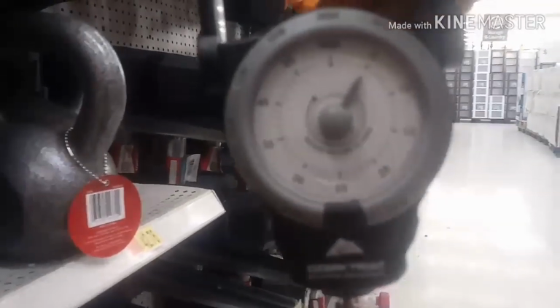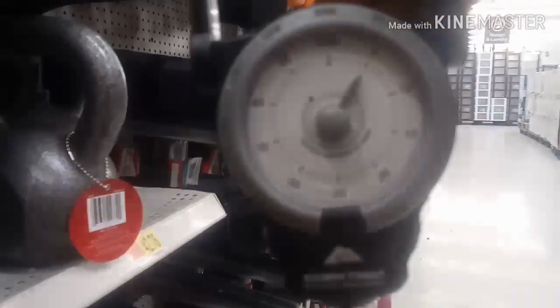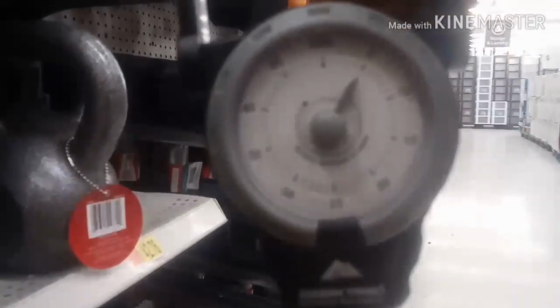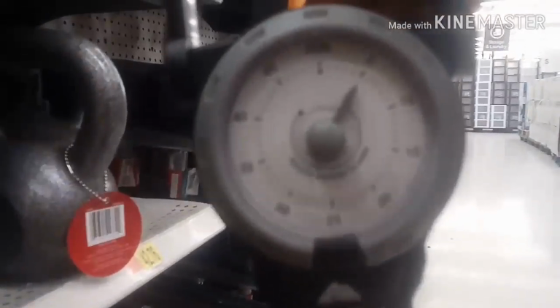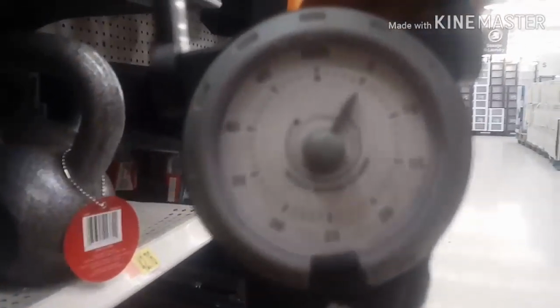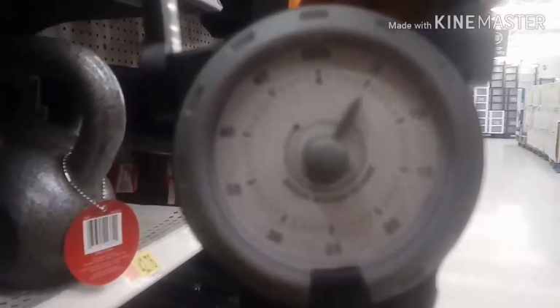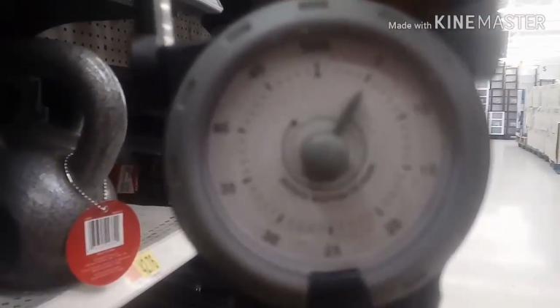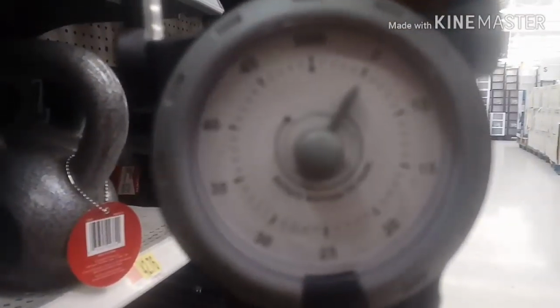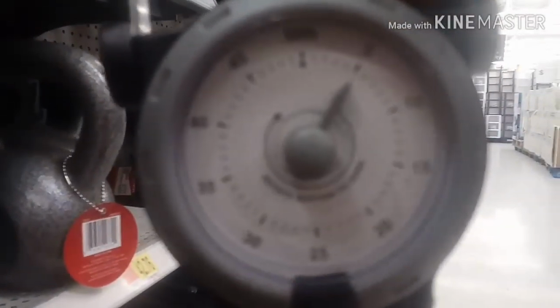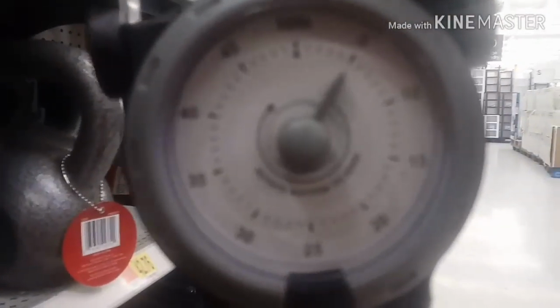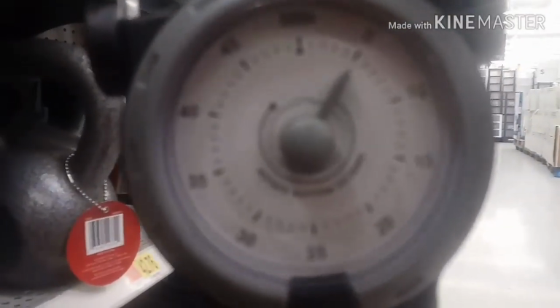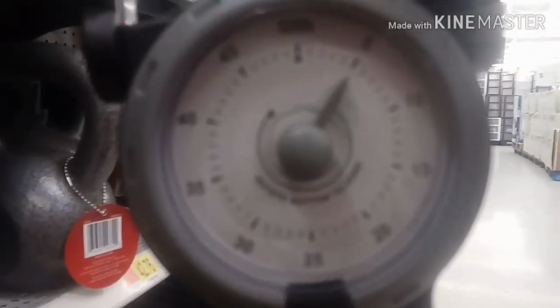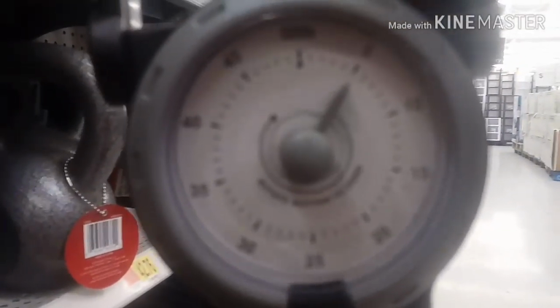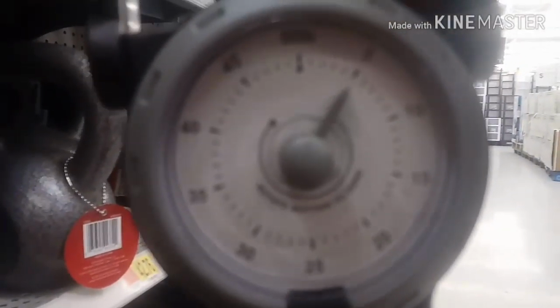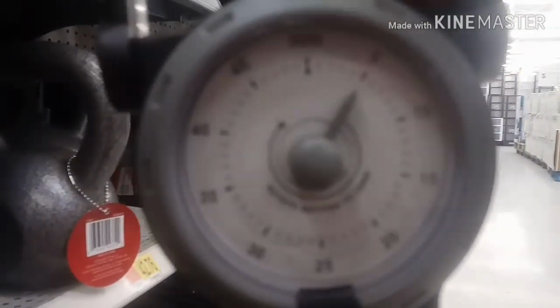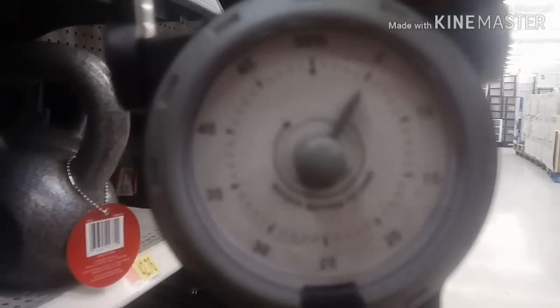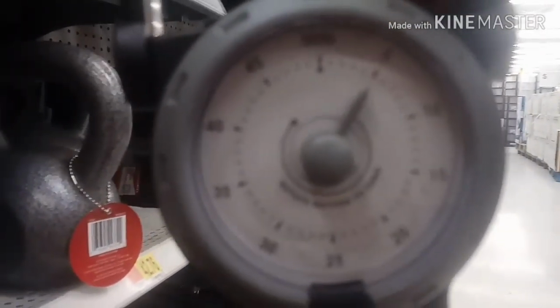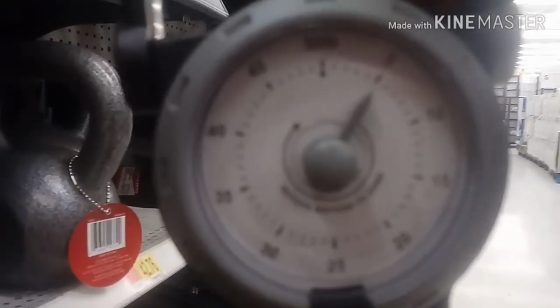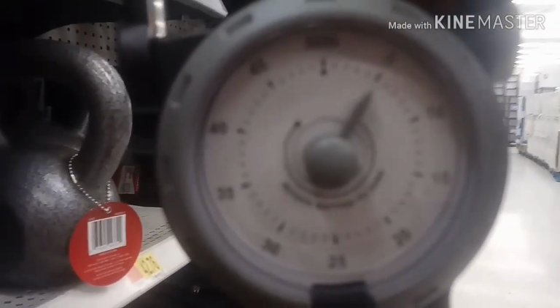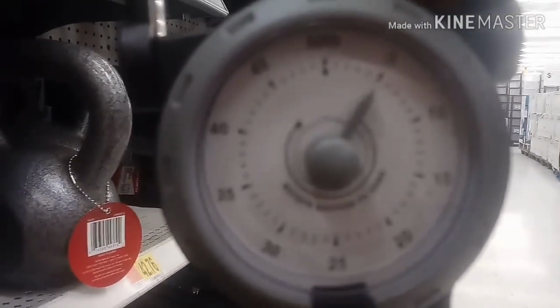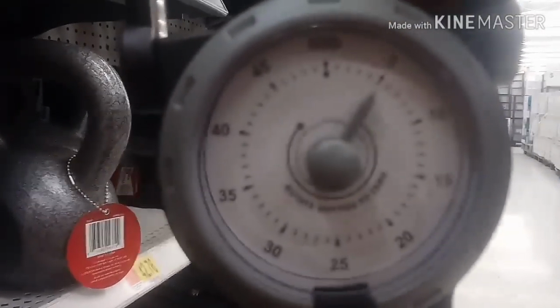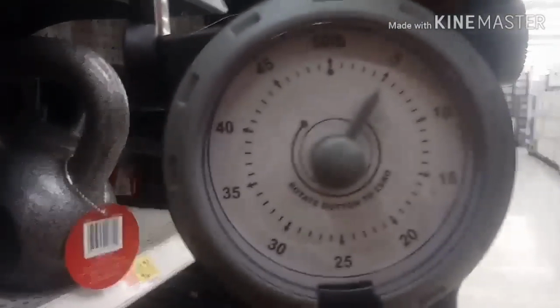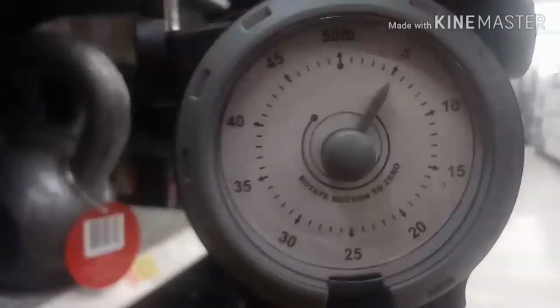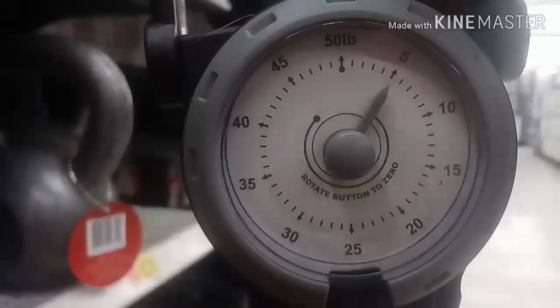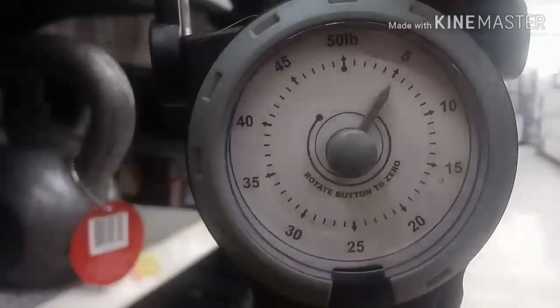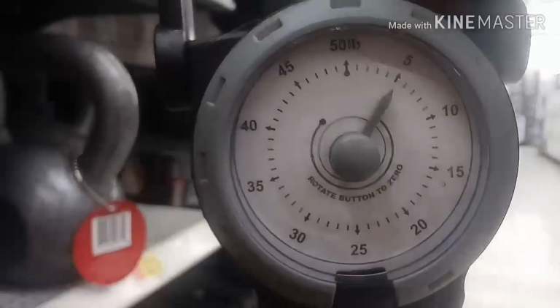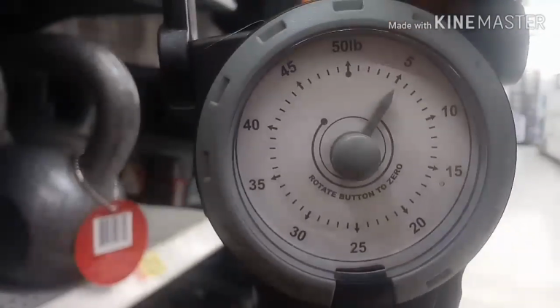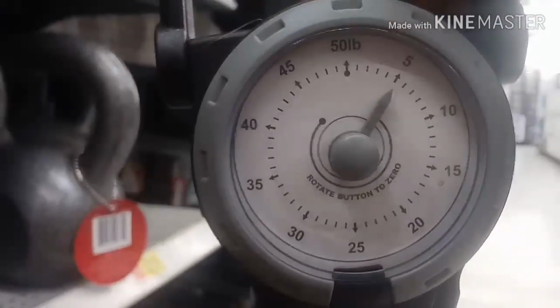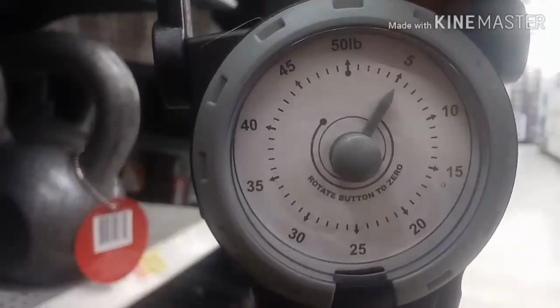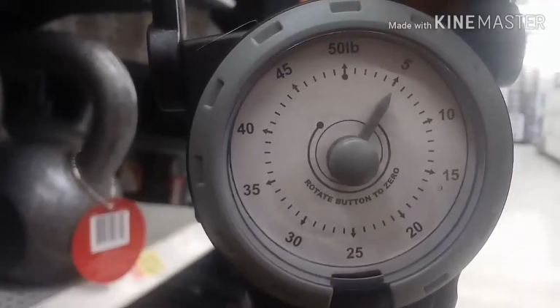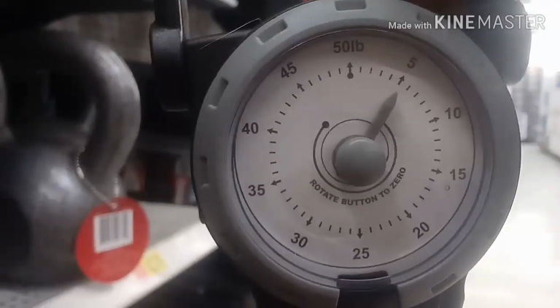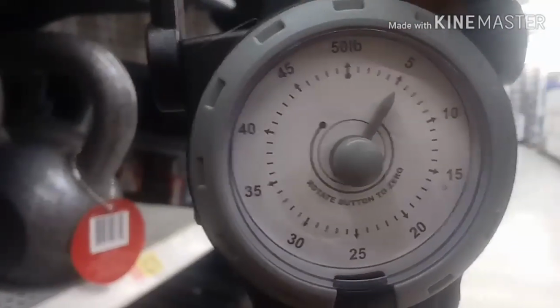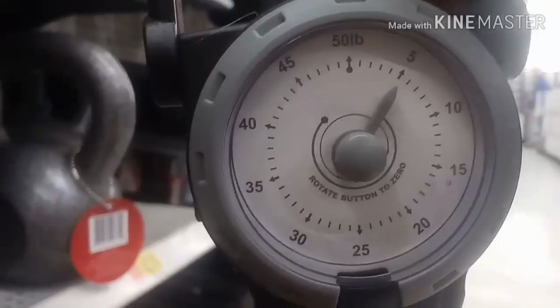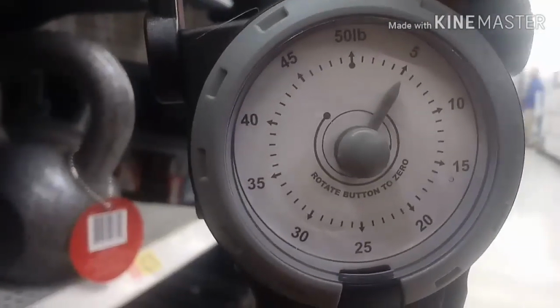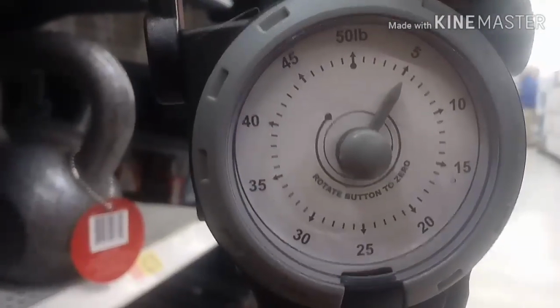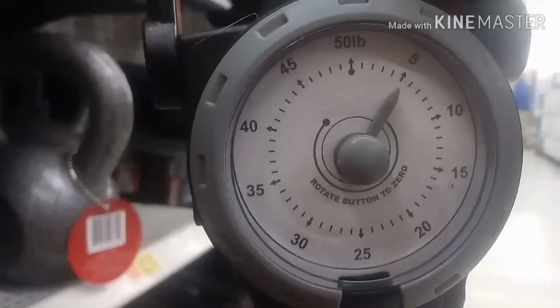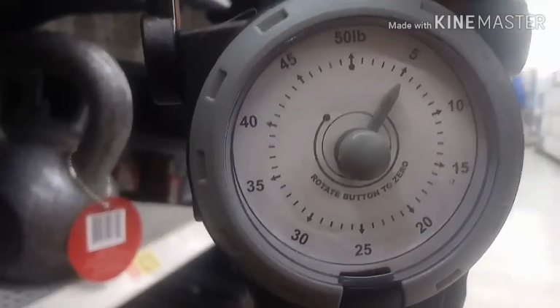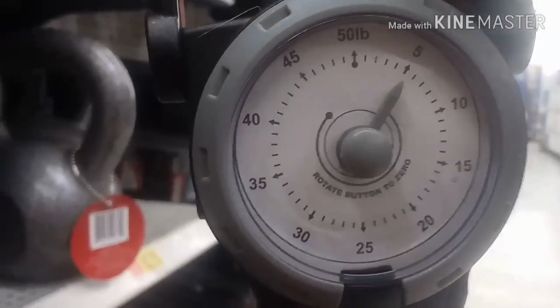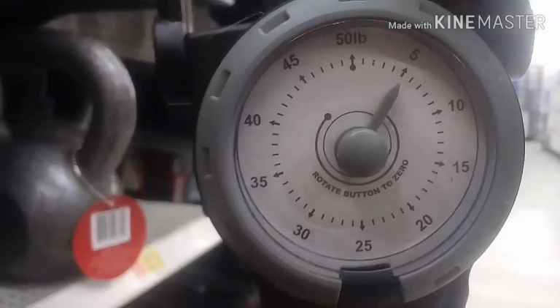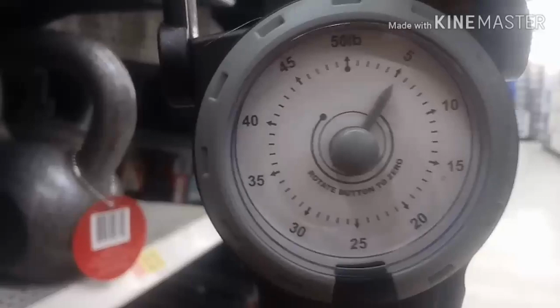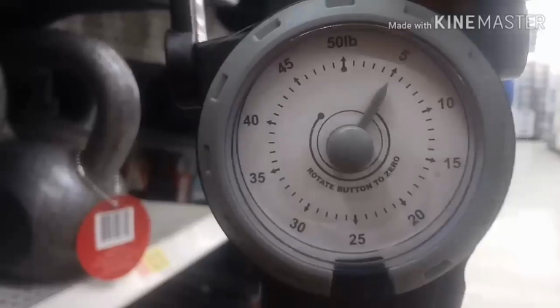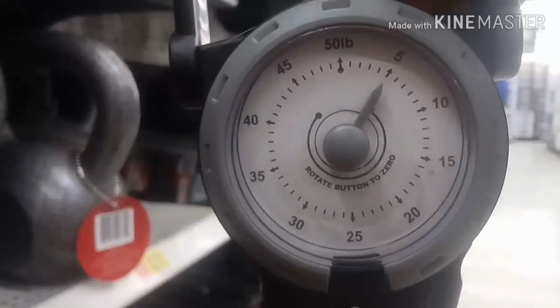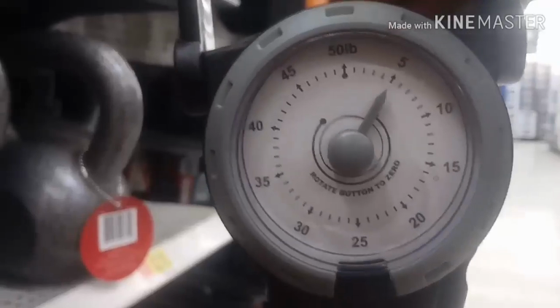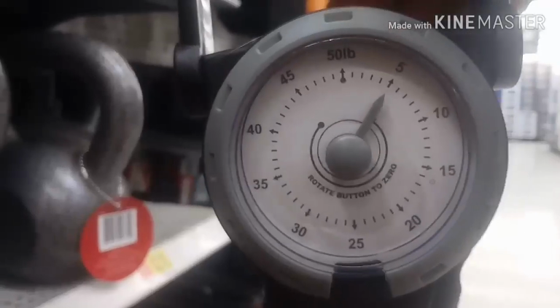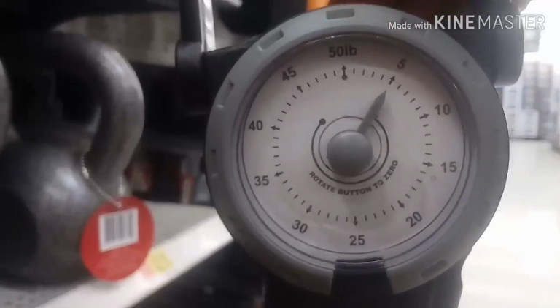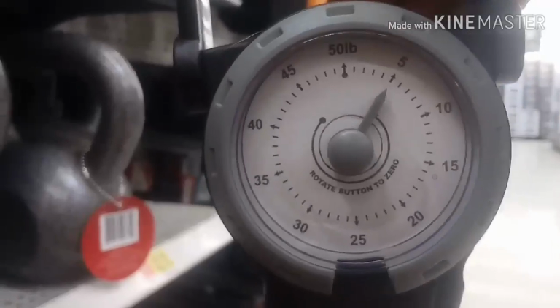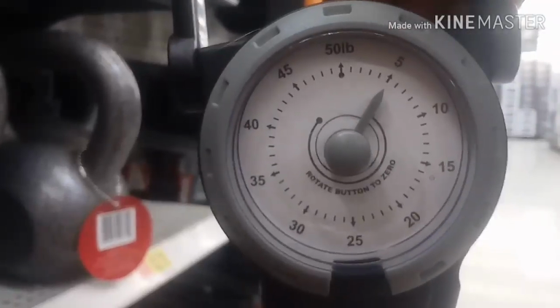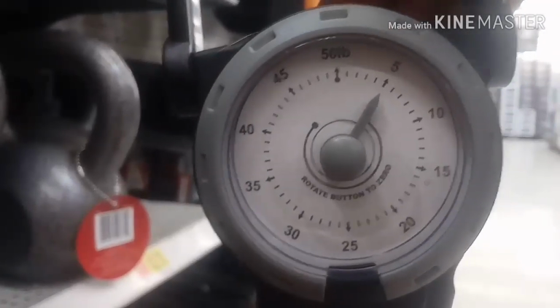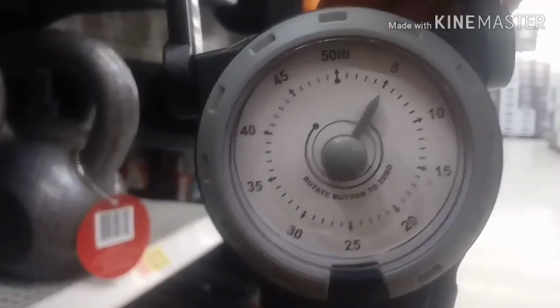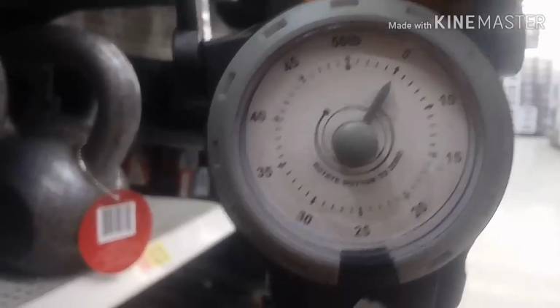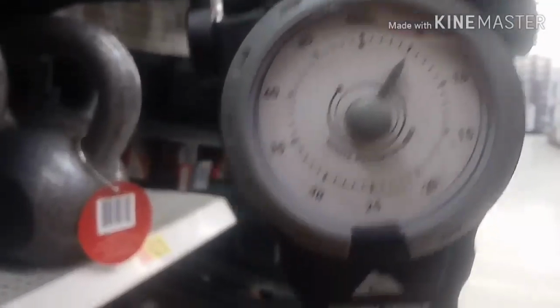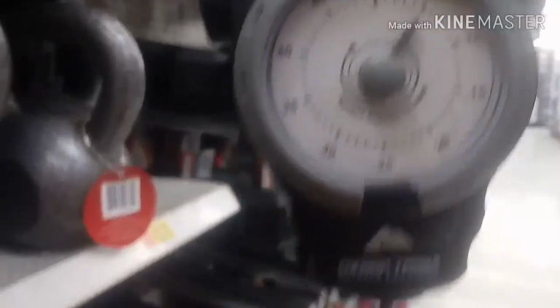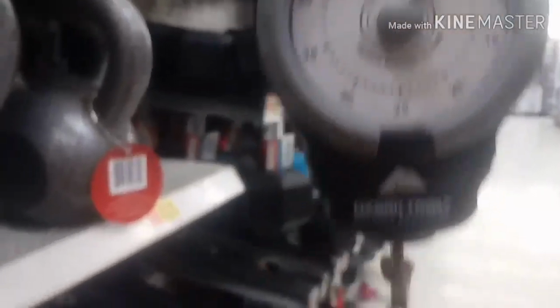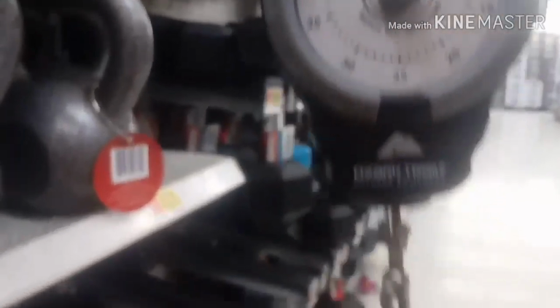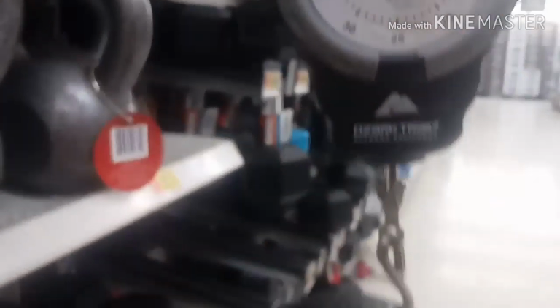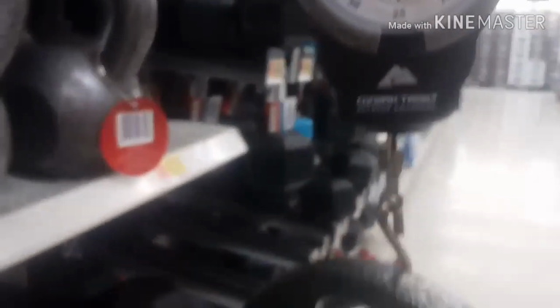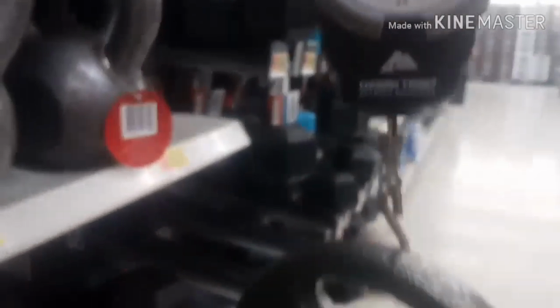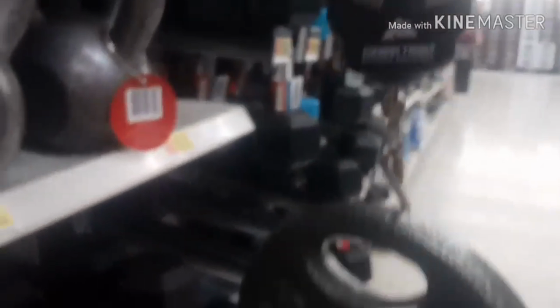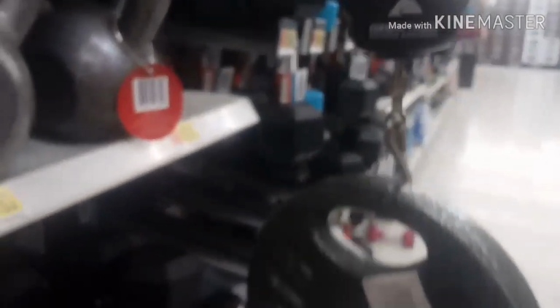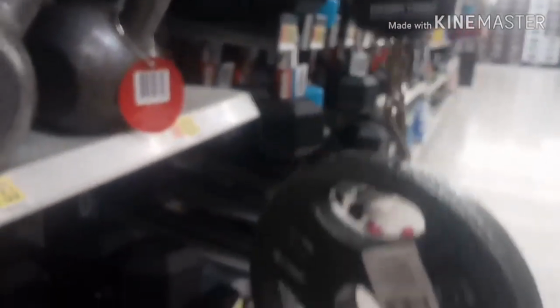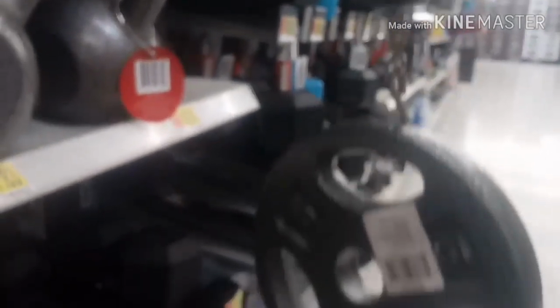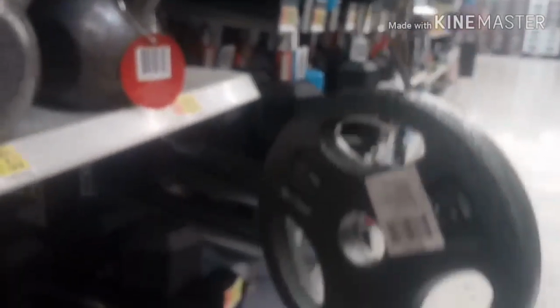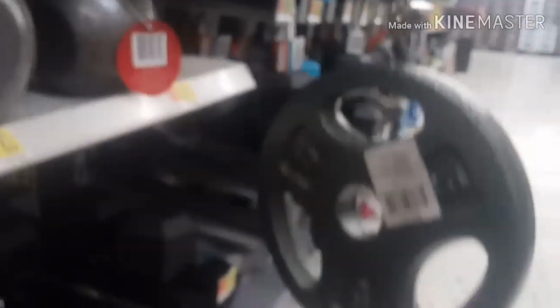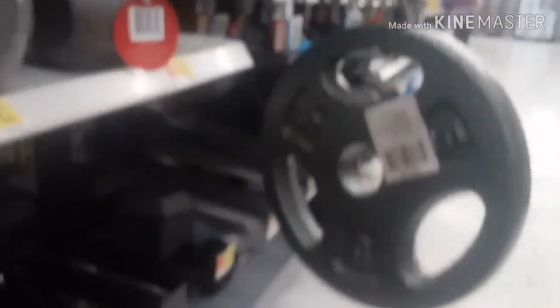Alright, so it's looking like it's right on 5 pounds exact — it's pretty good.